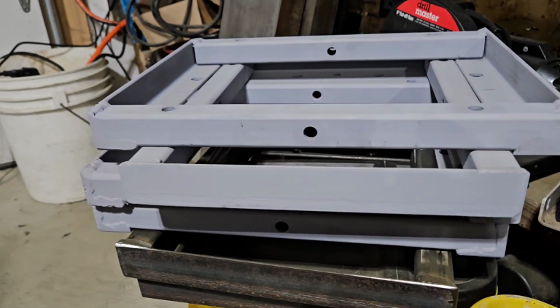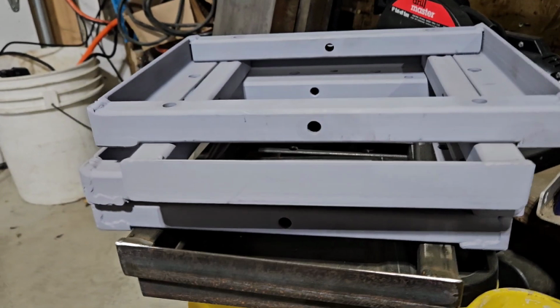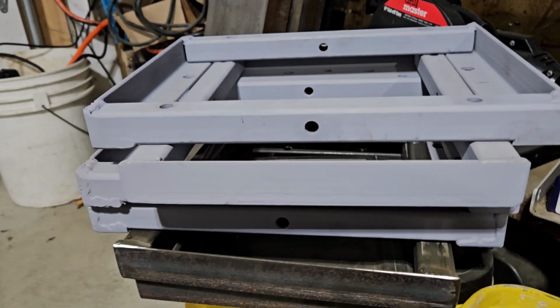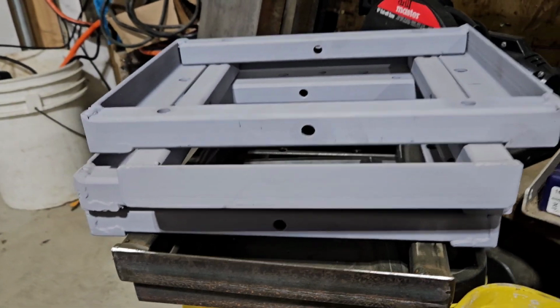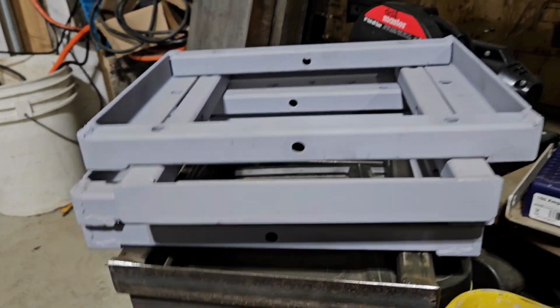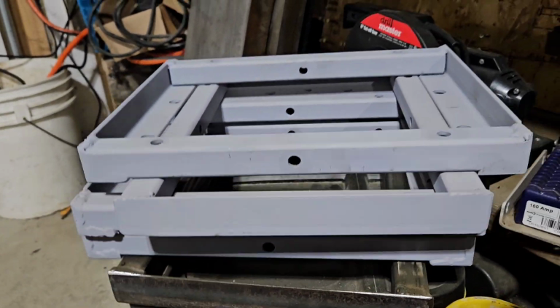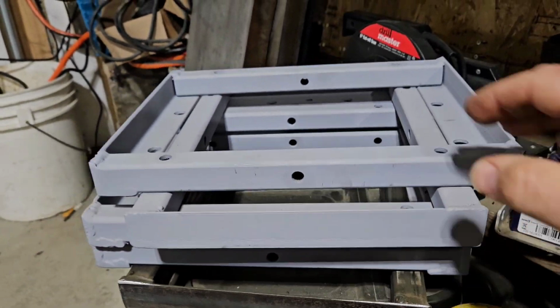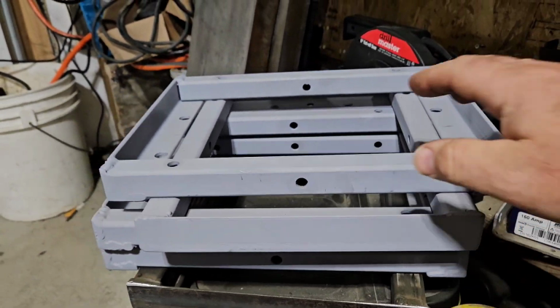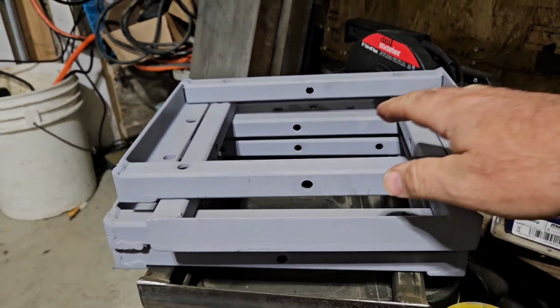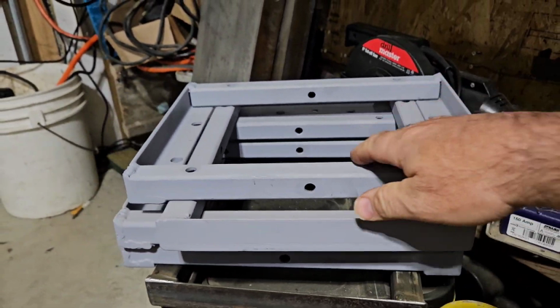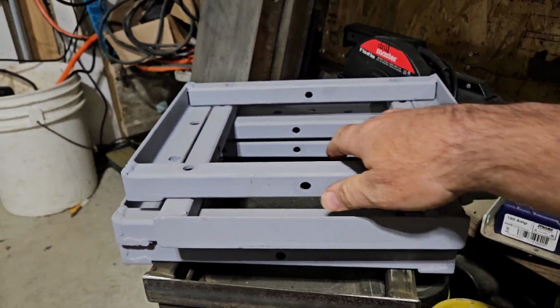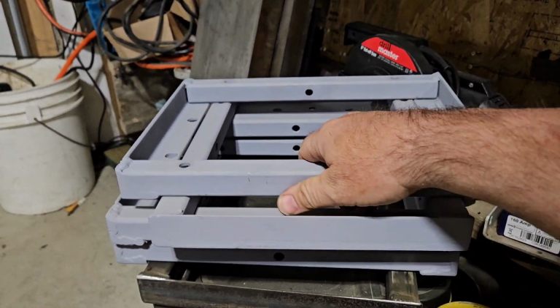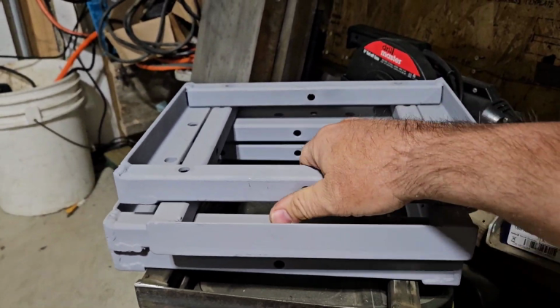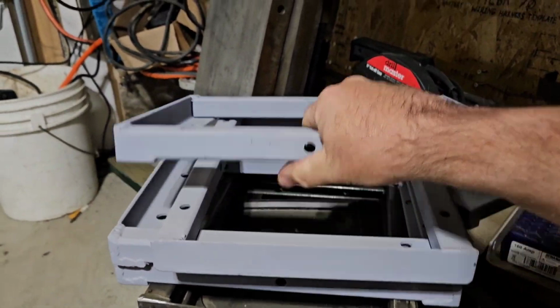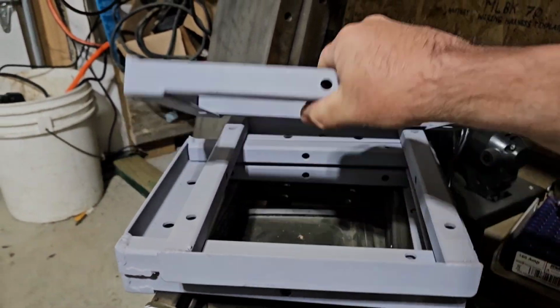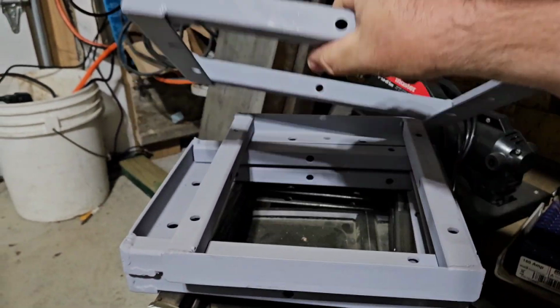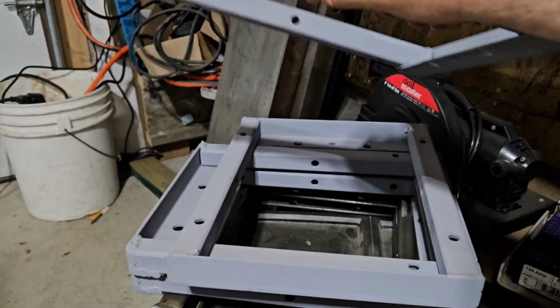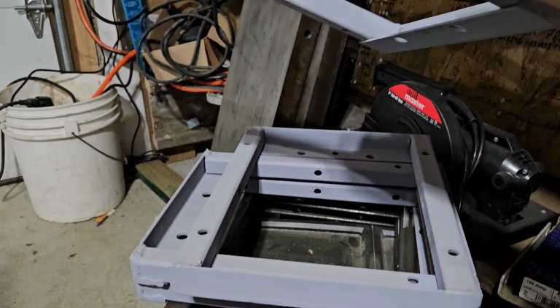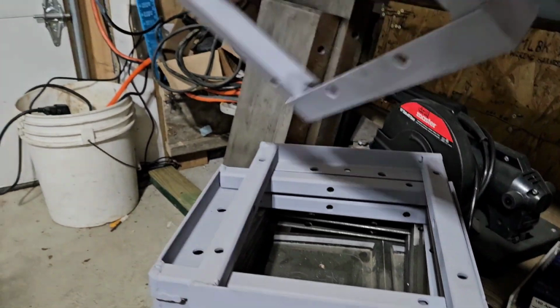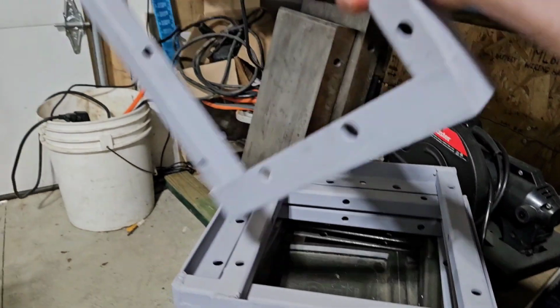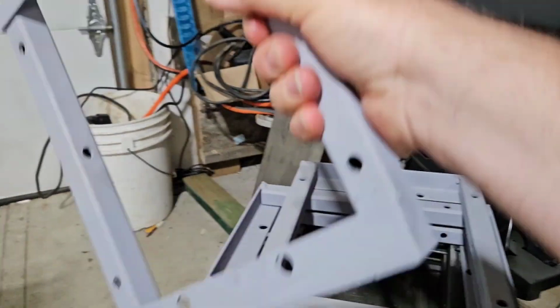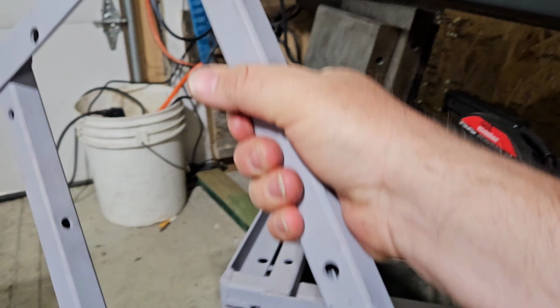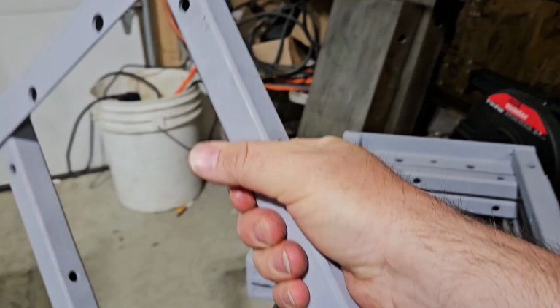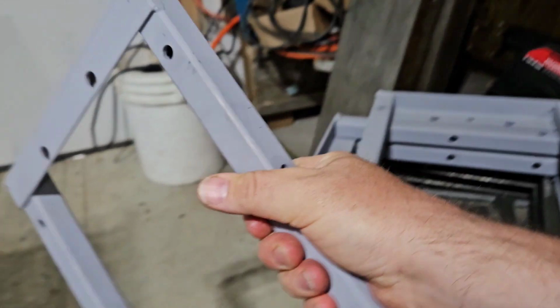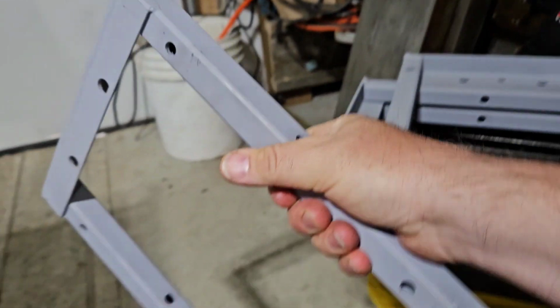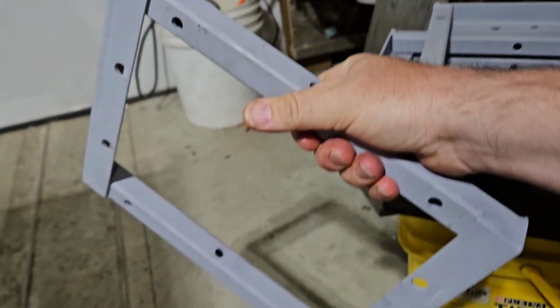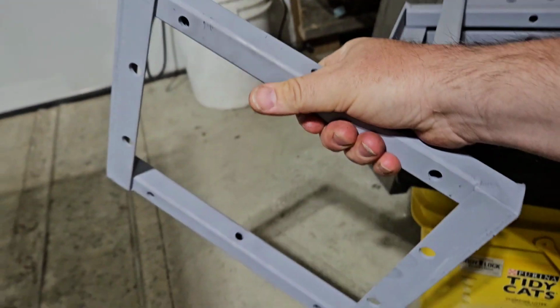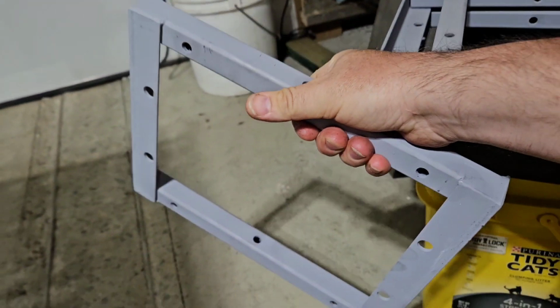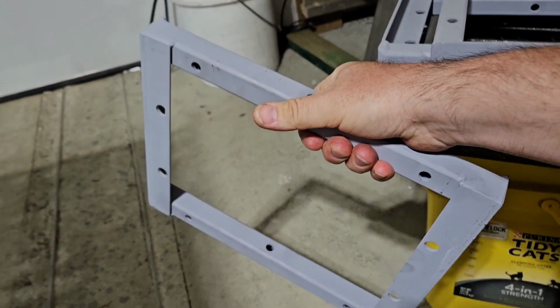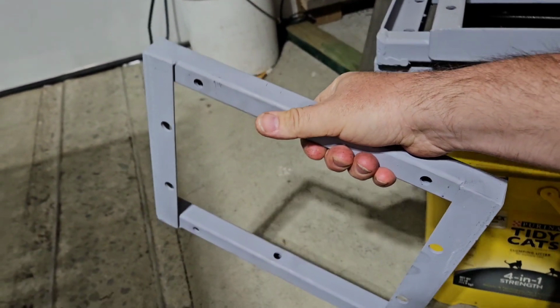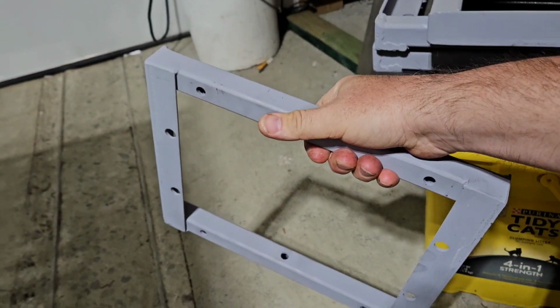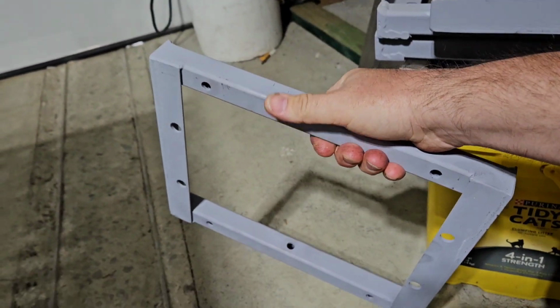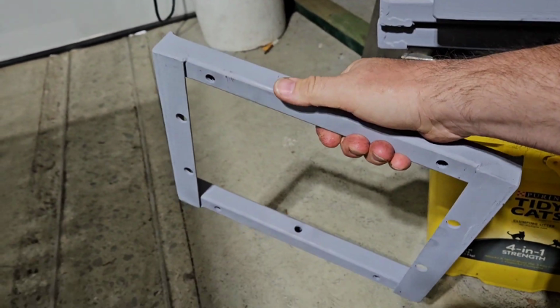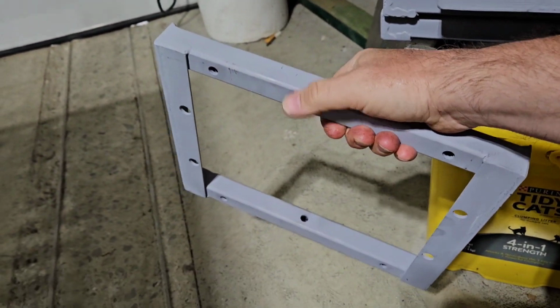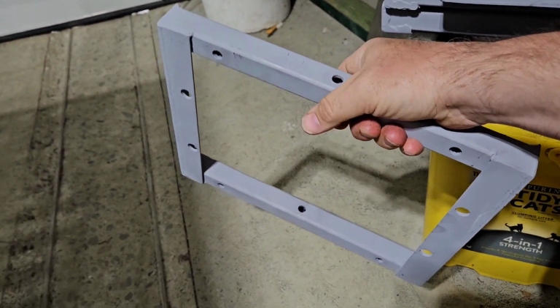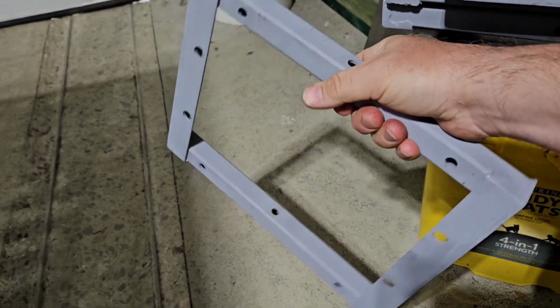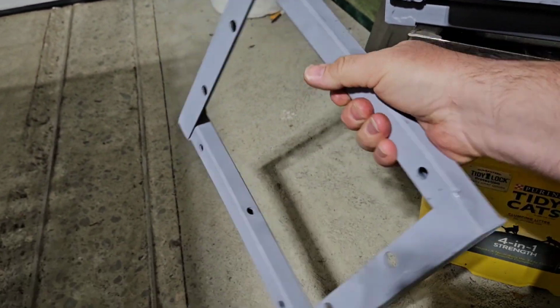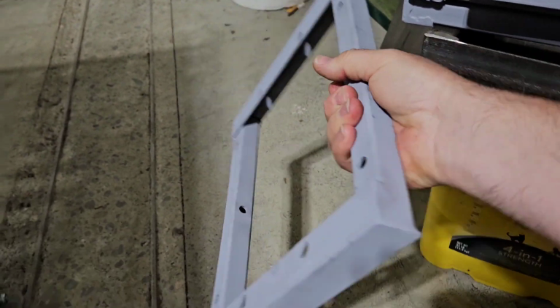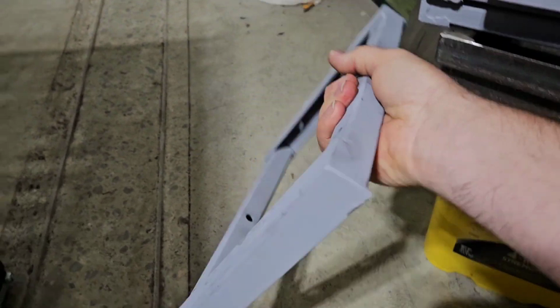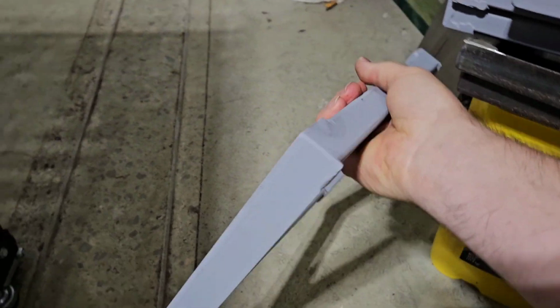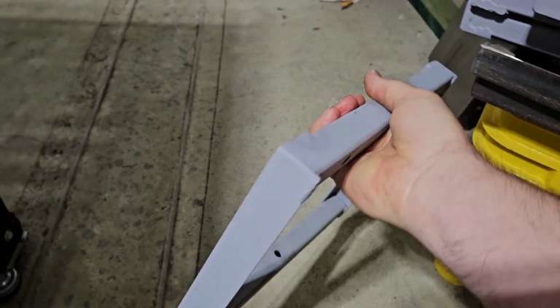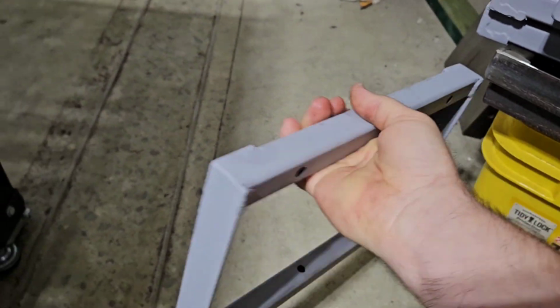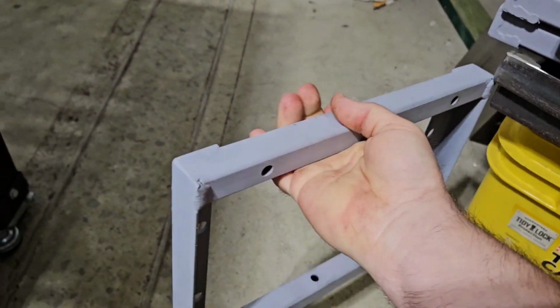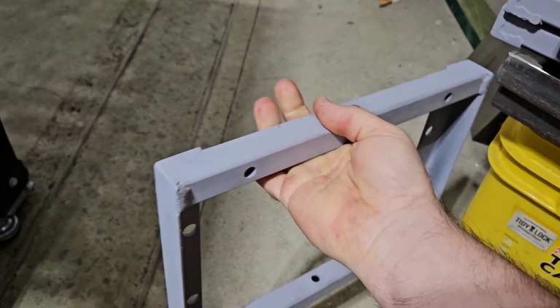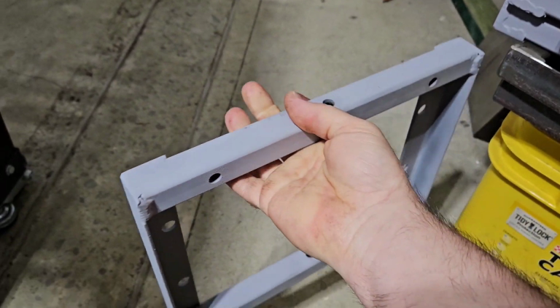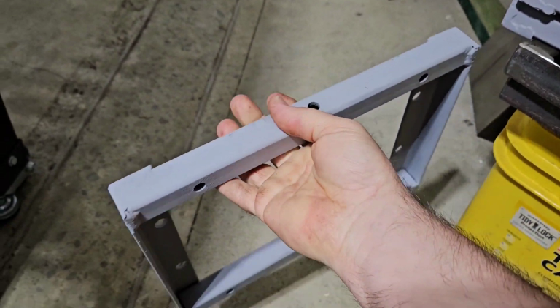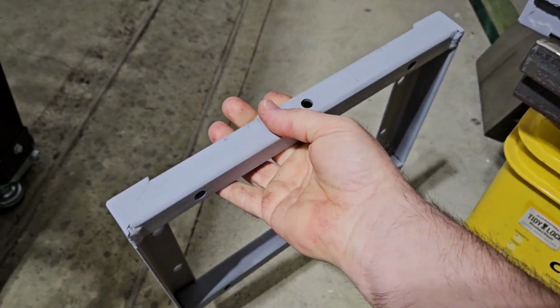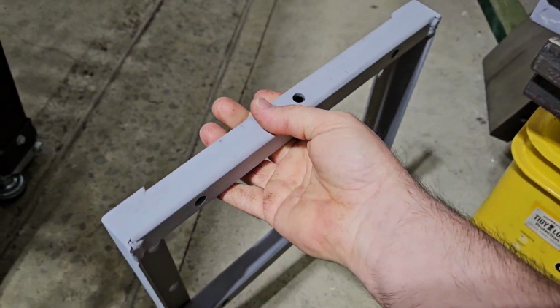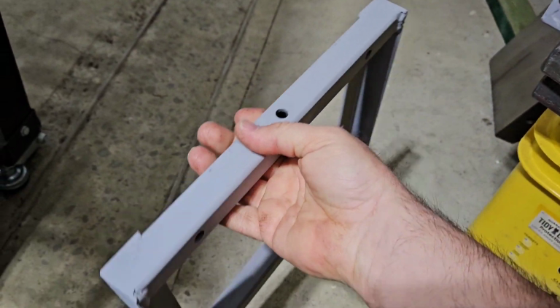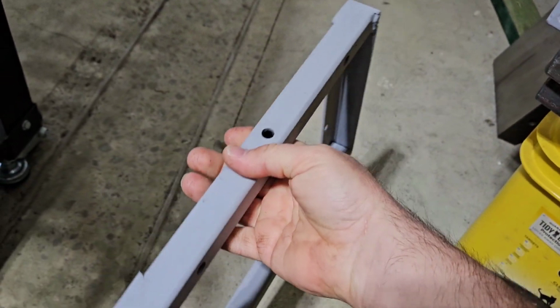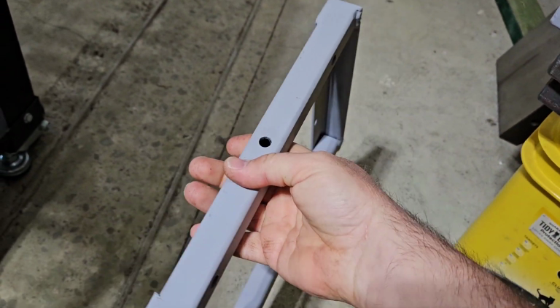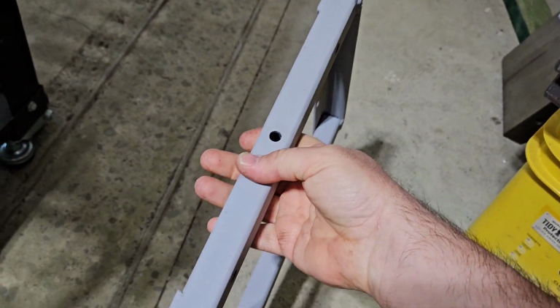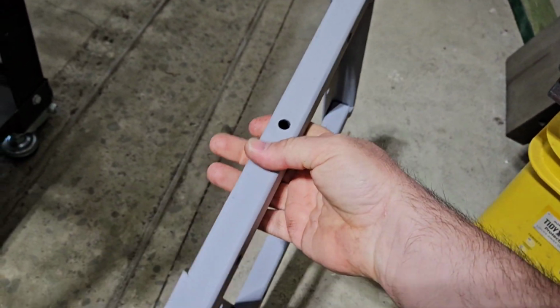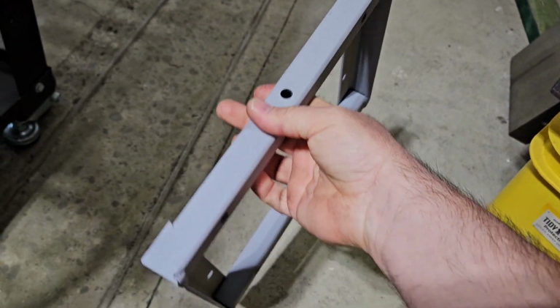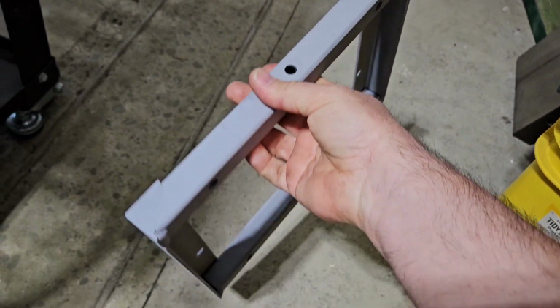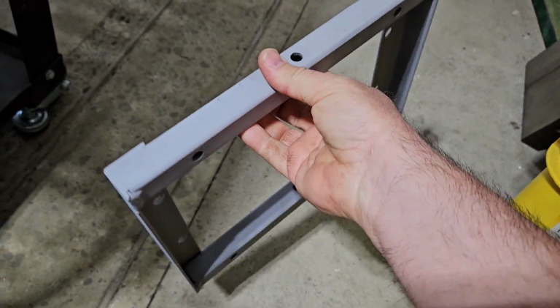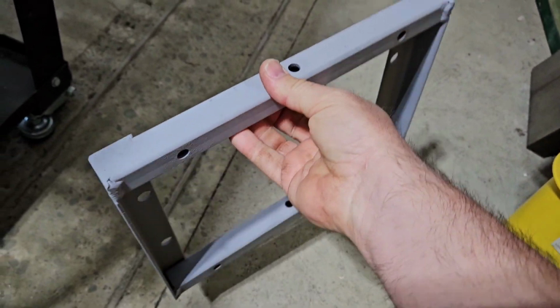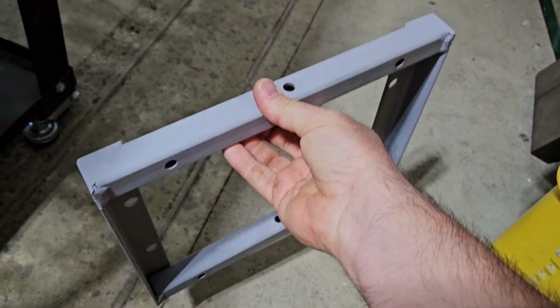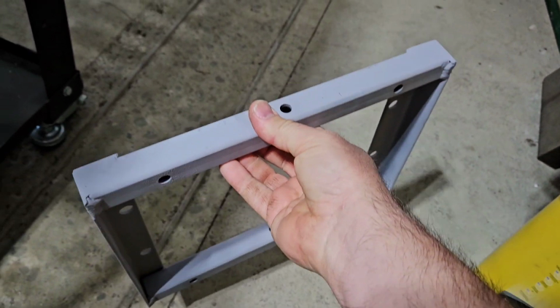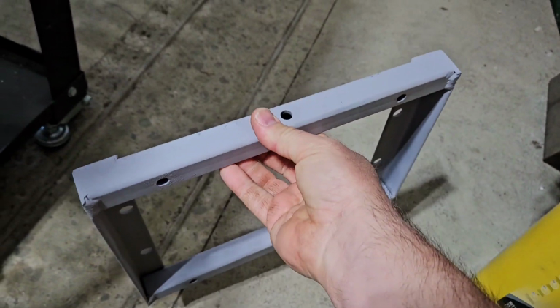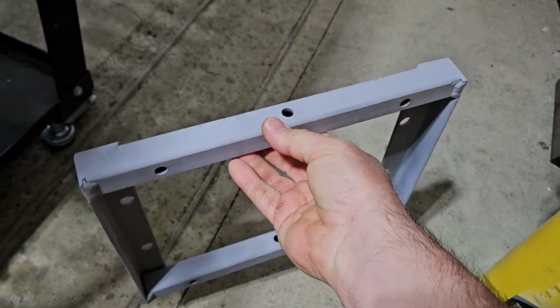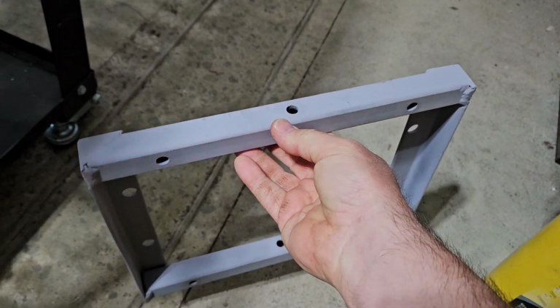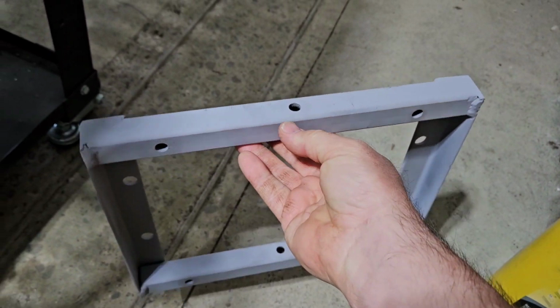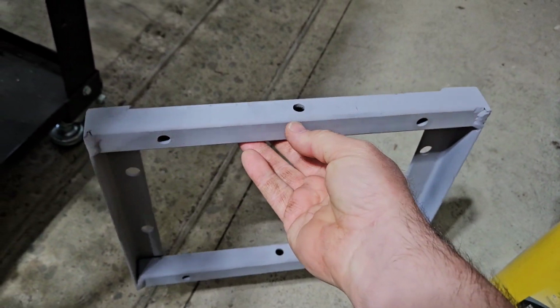And that's what they look like in the end — all ready to go on the locomotive. Well, not quite, but ready for assembly anyway.